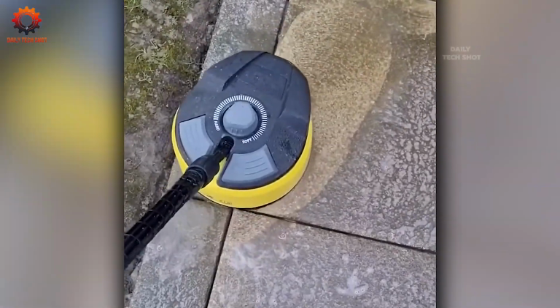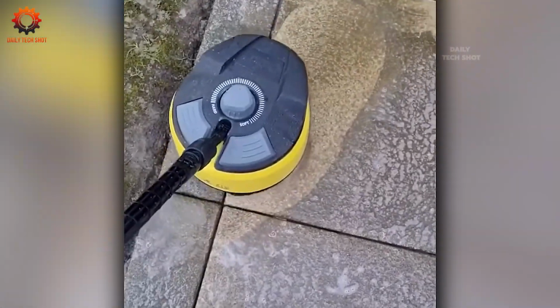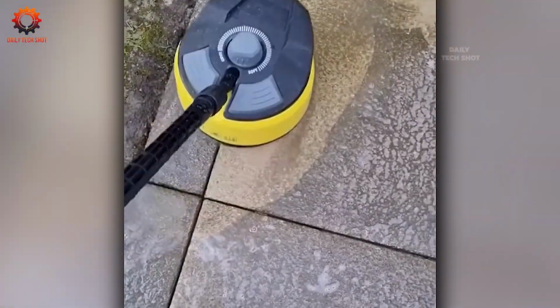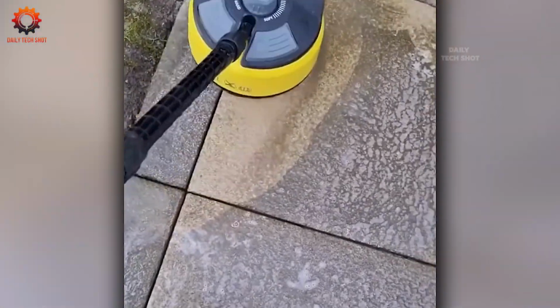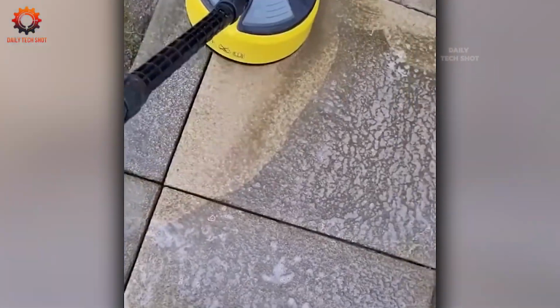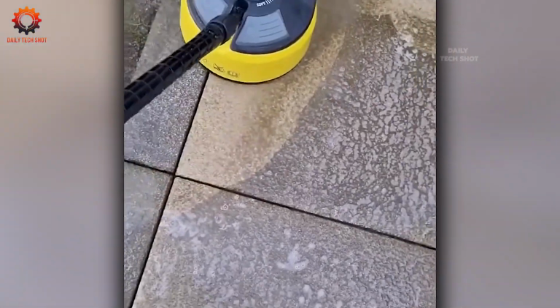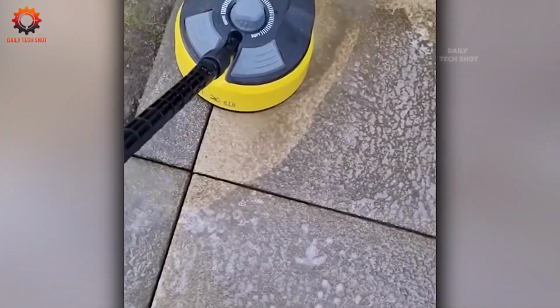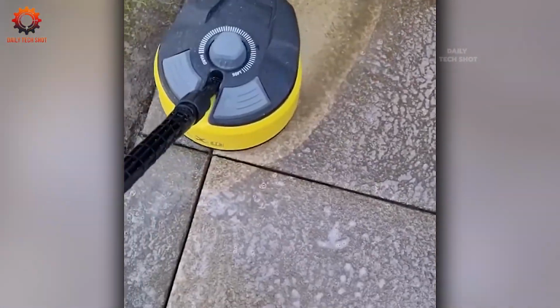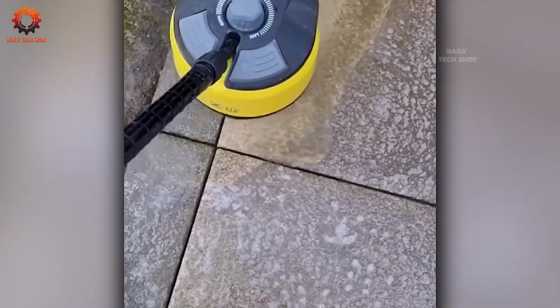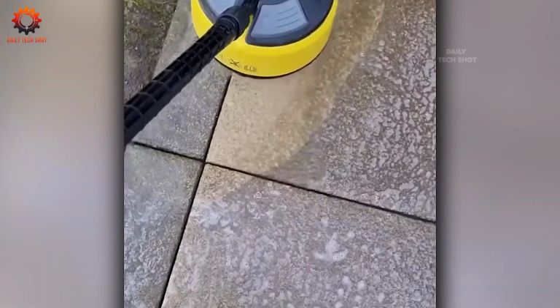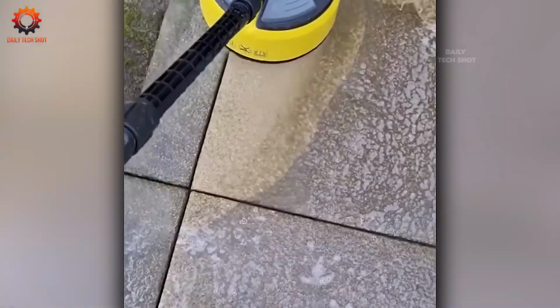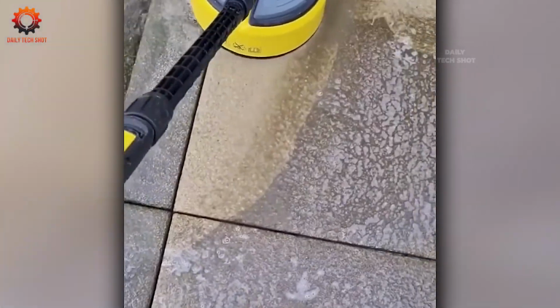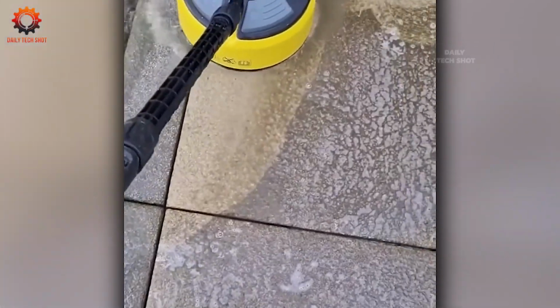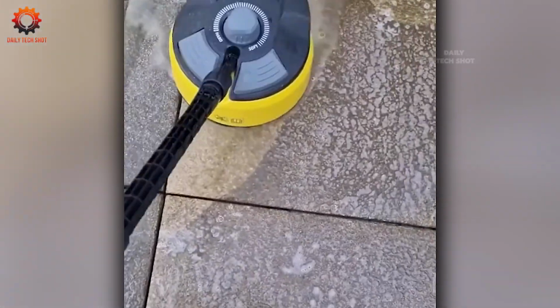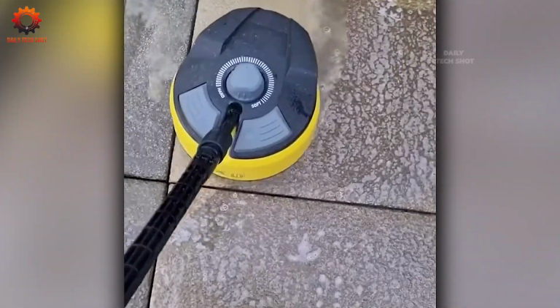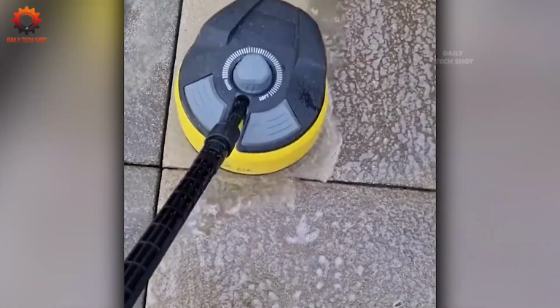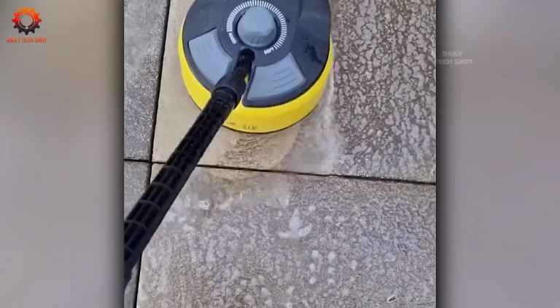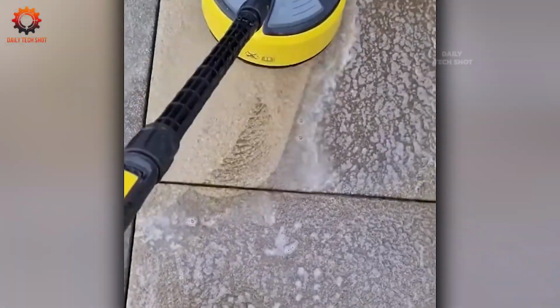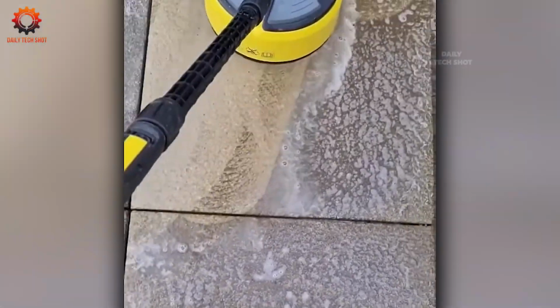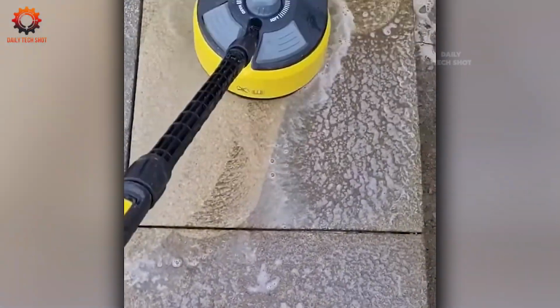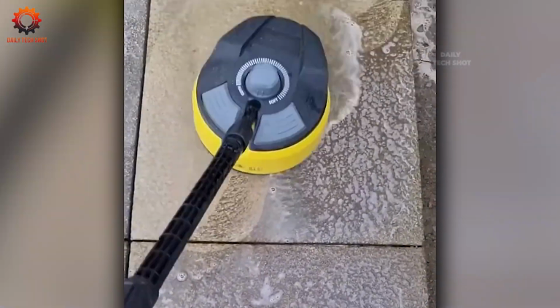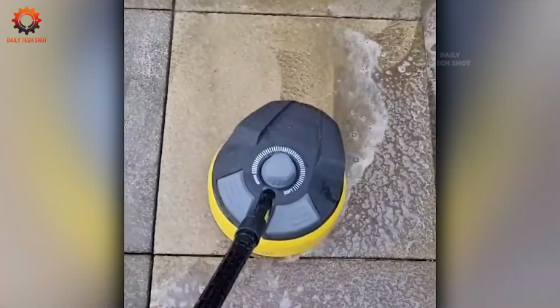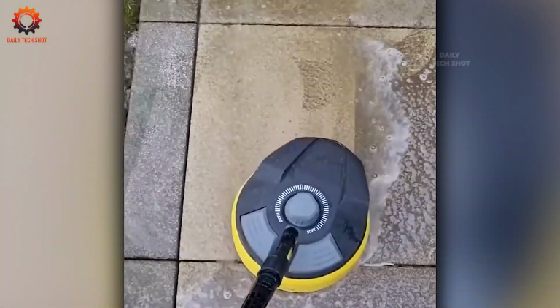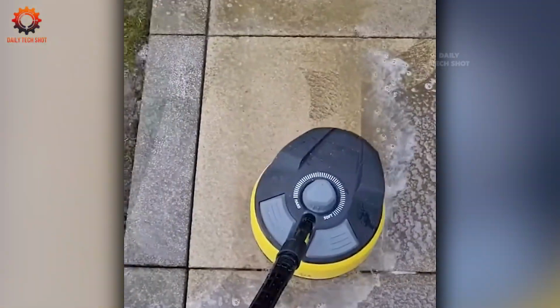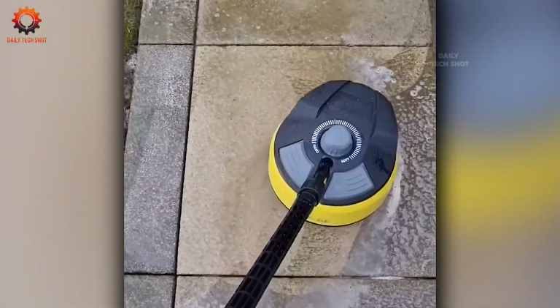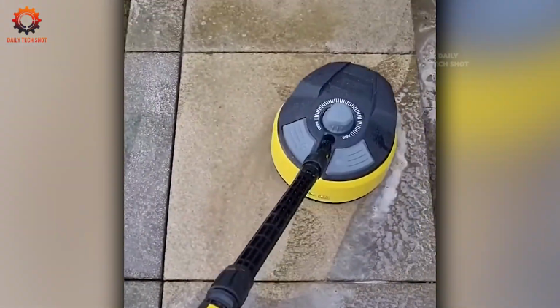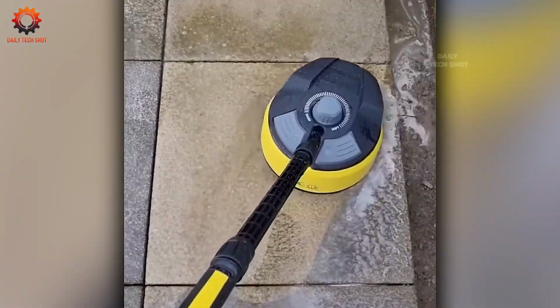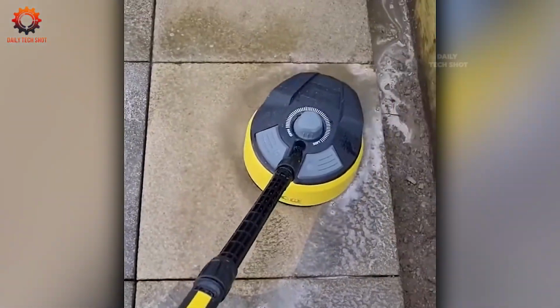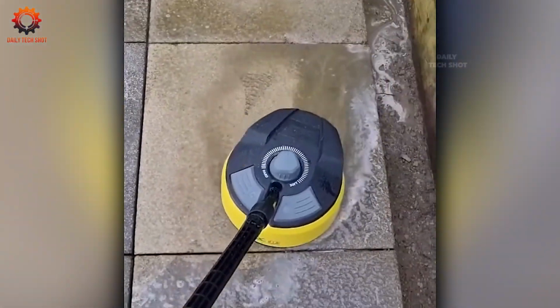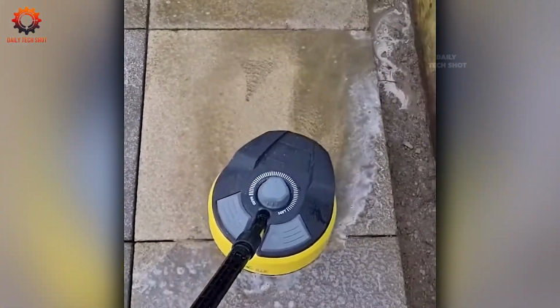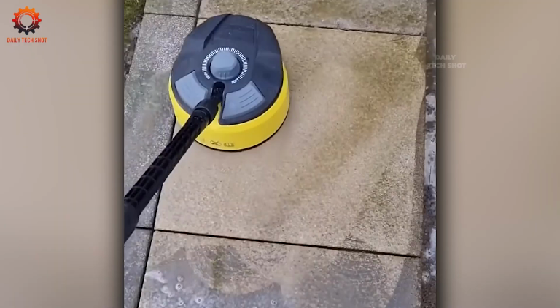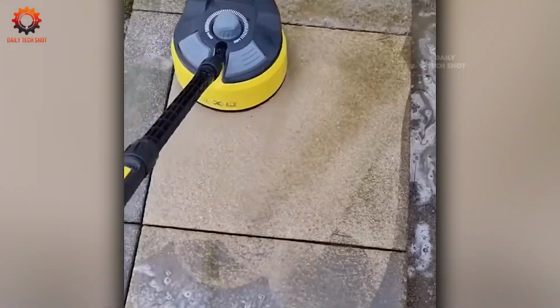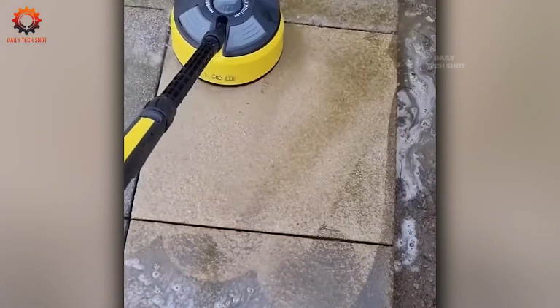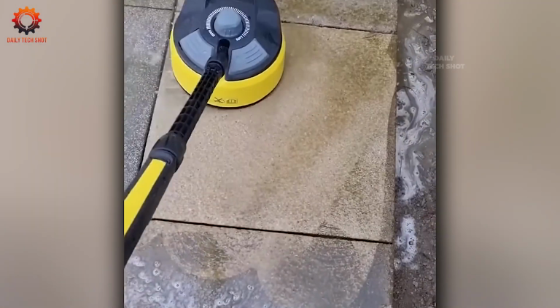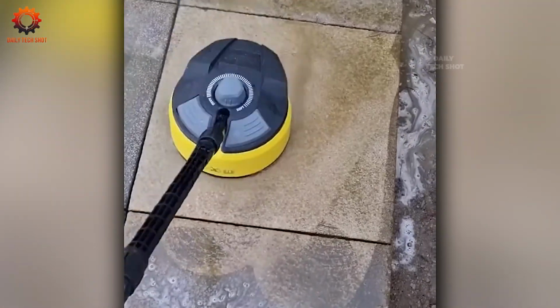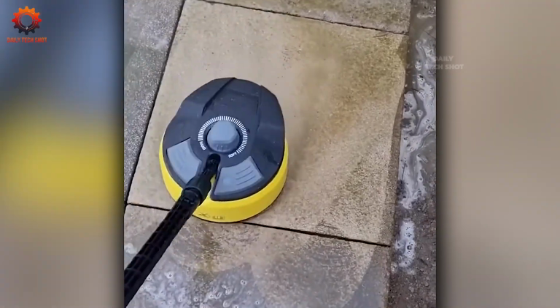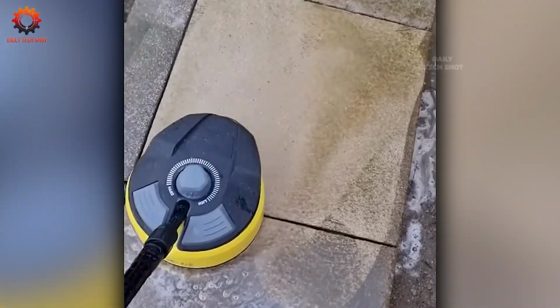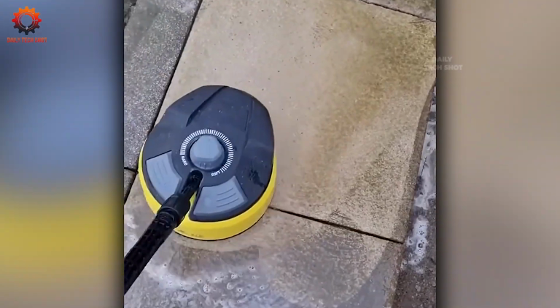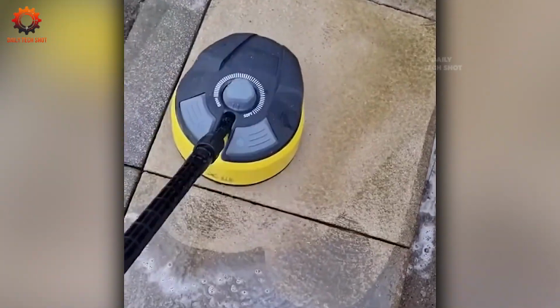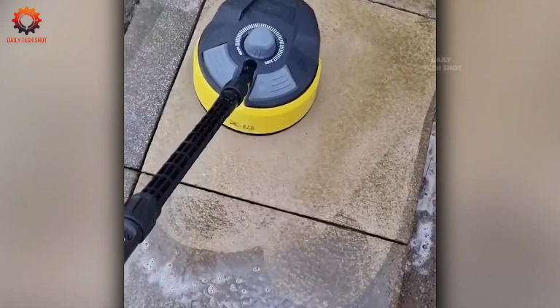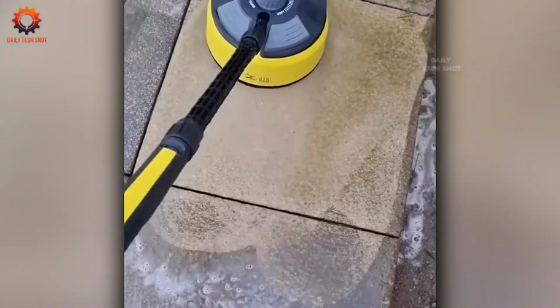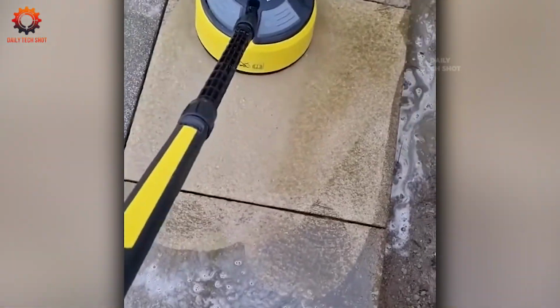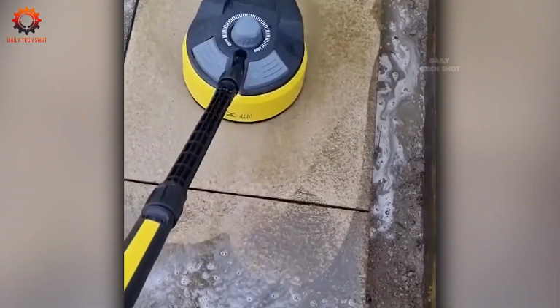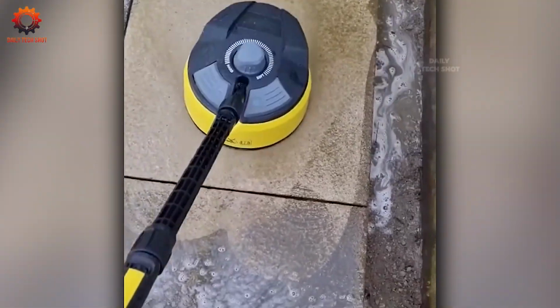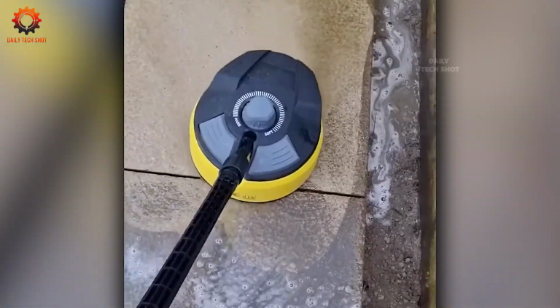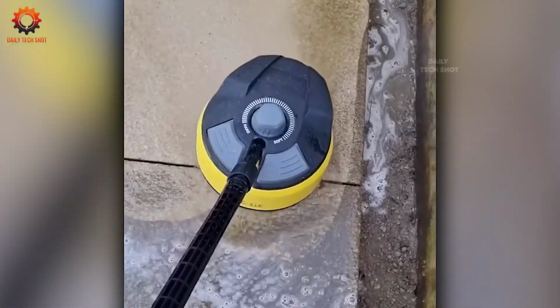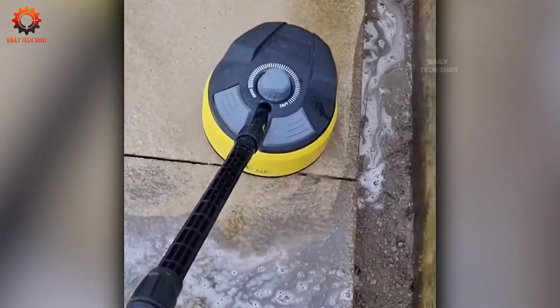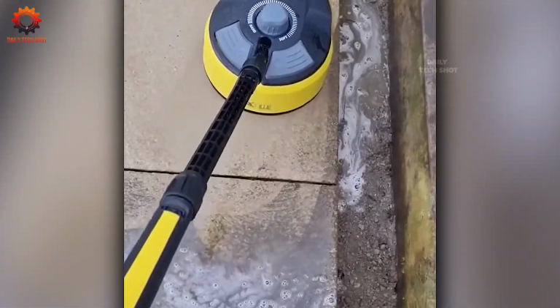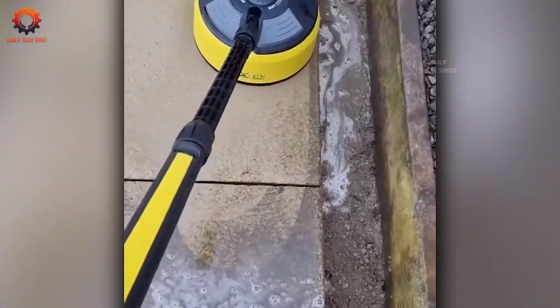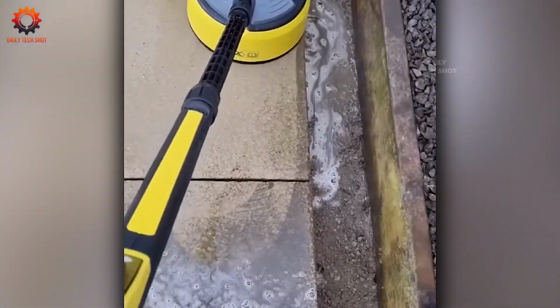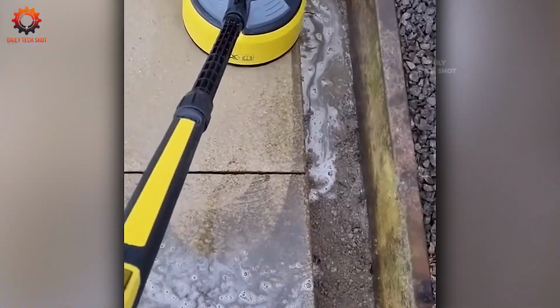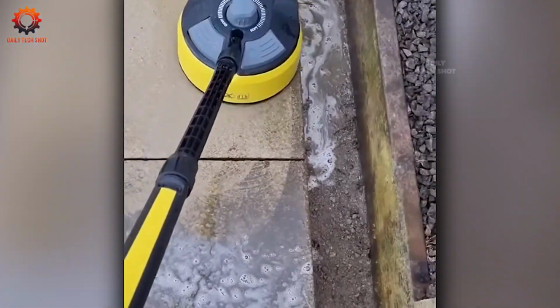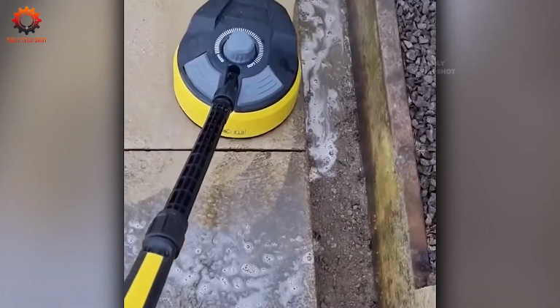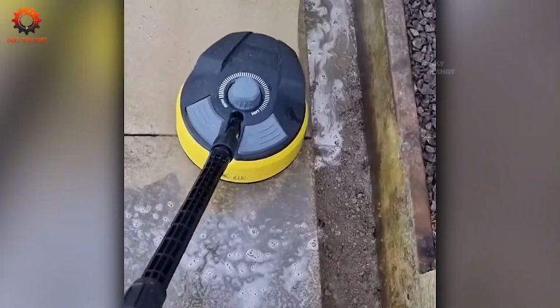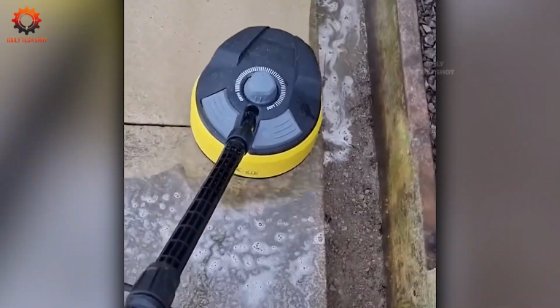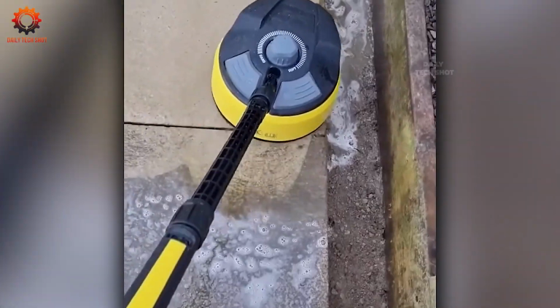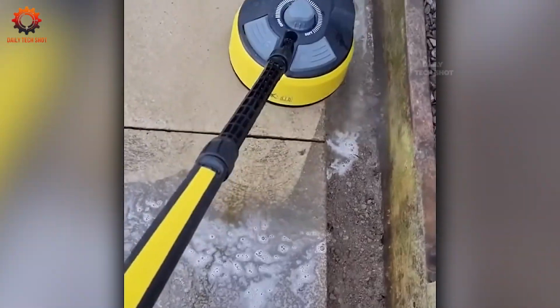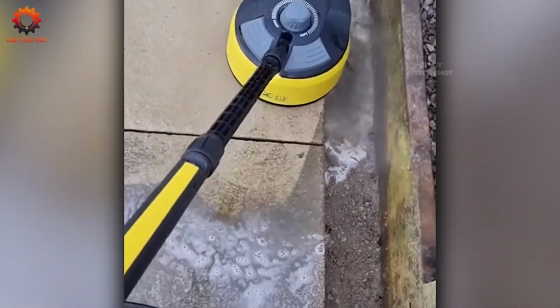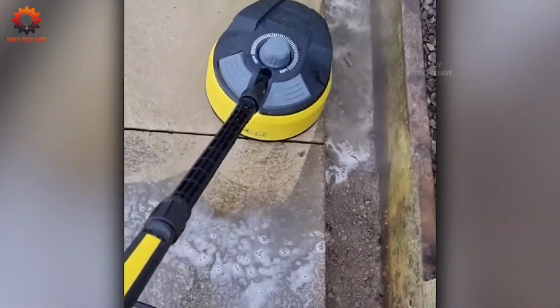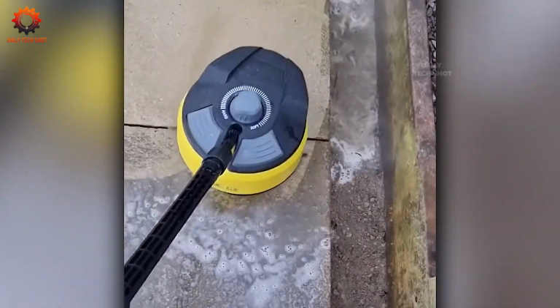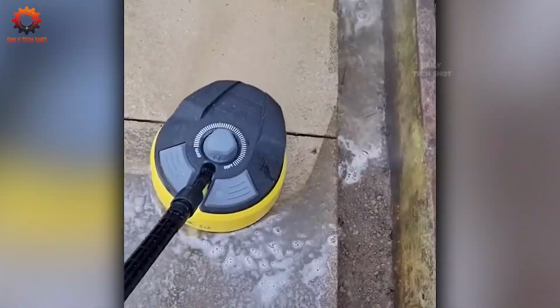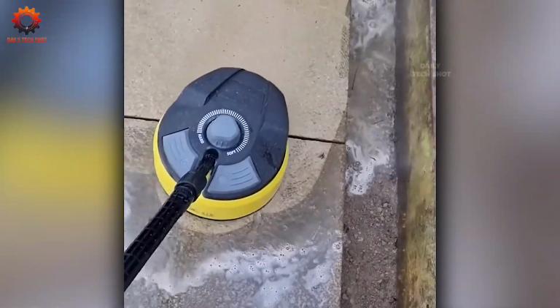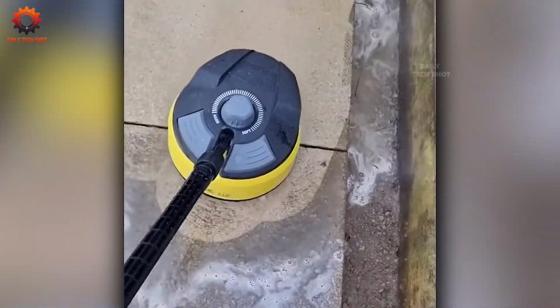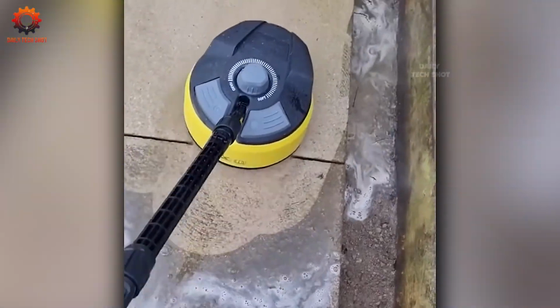Think dirt is impossible to clean? Think again. With the right tool, even the most stubborn messes vanish effortlessly.